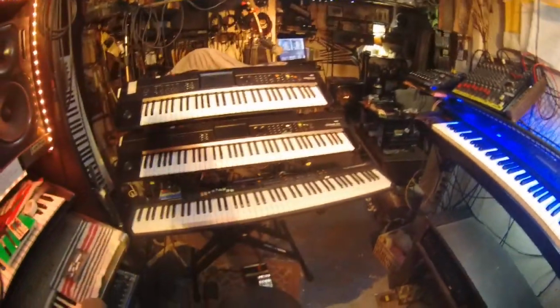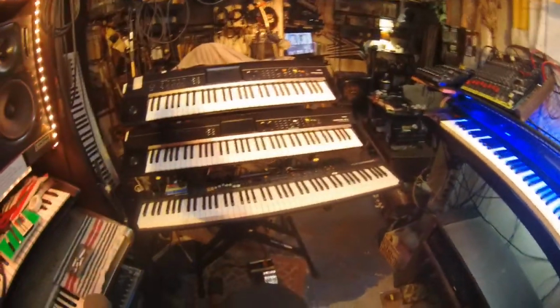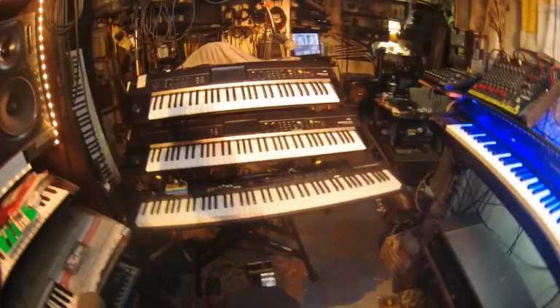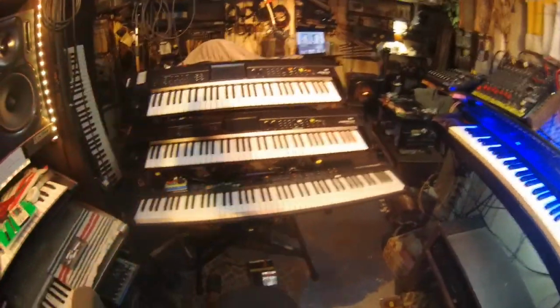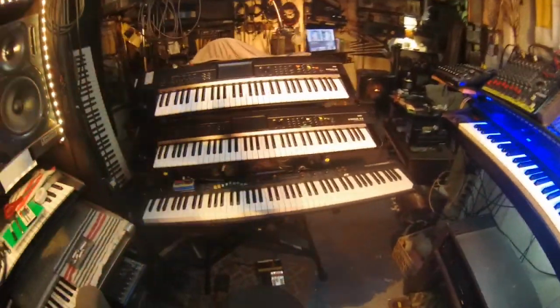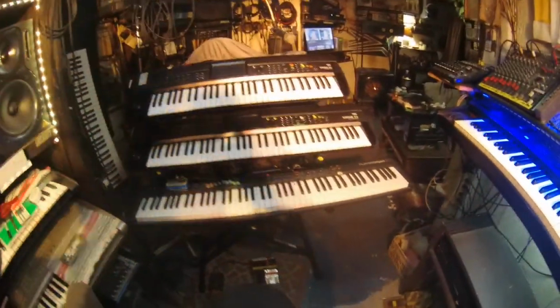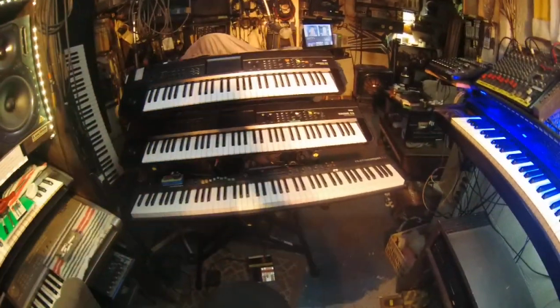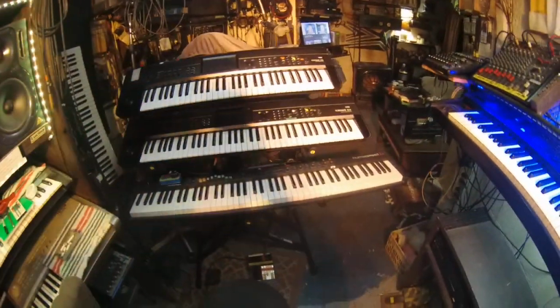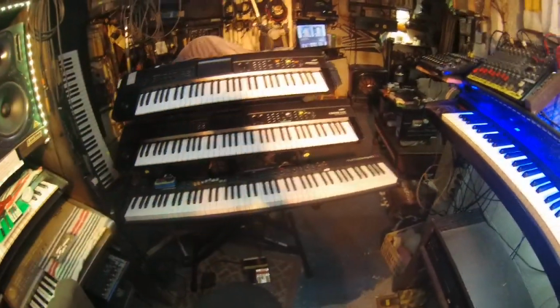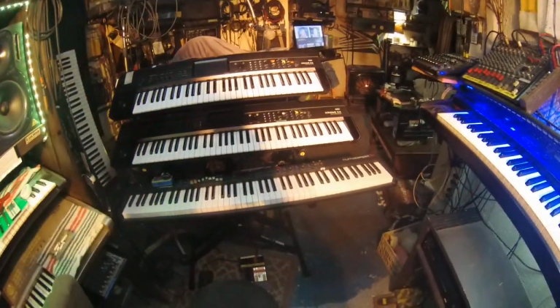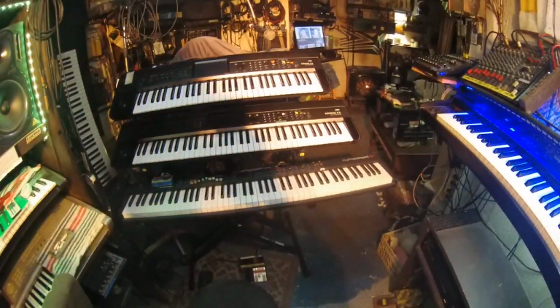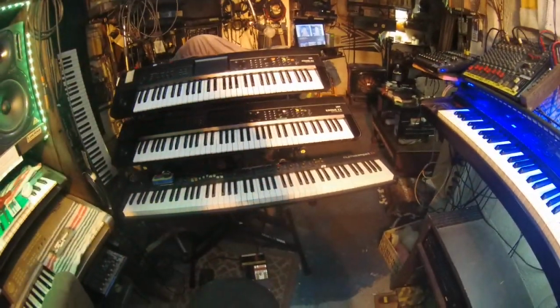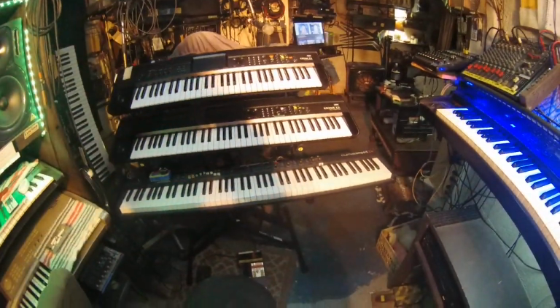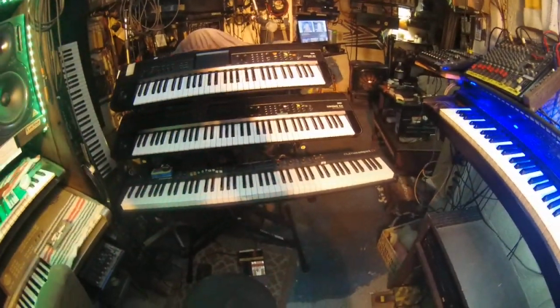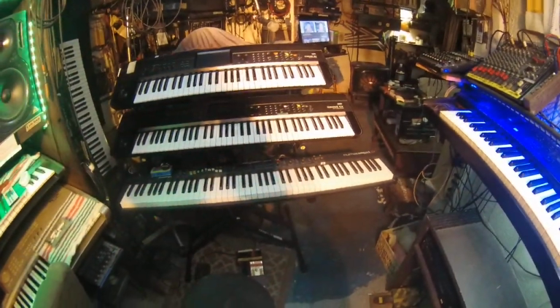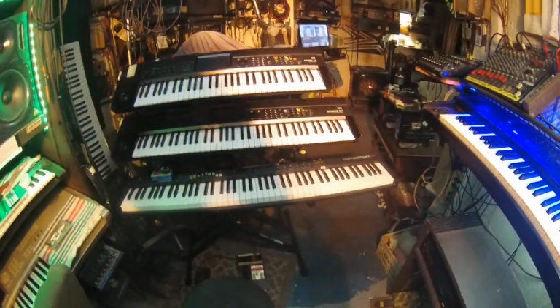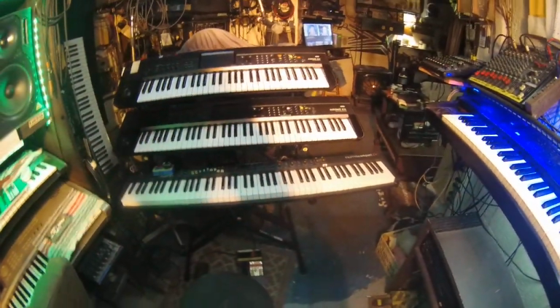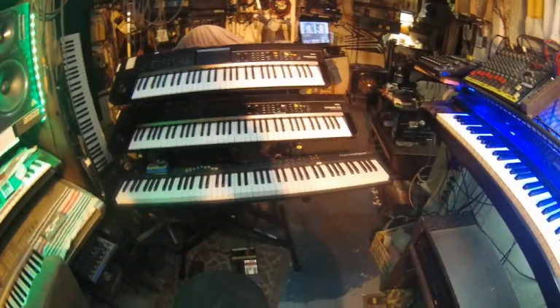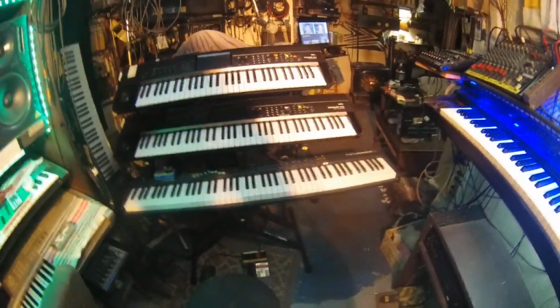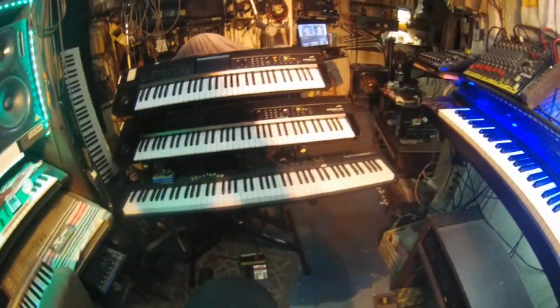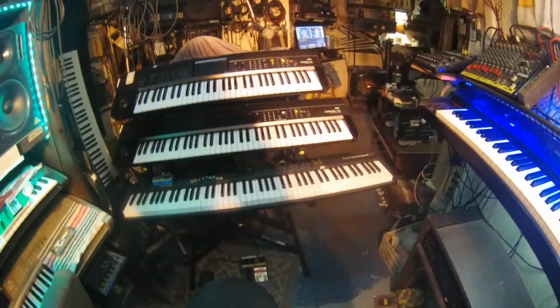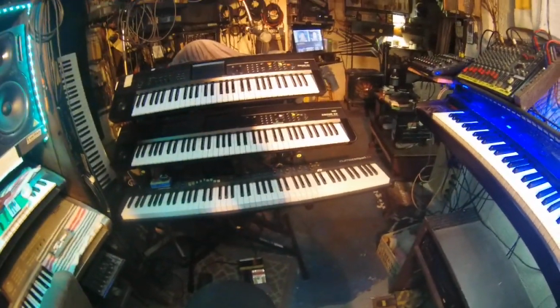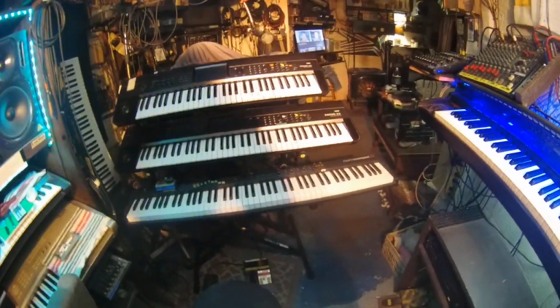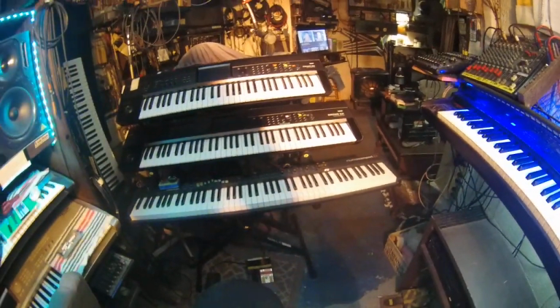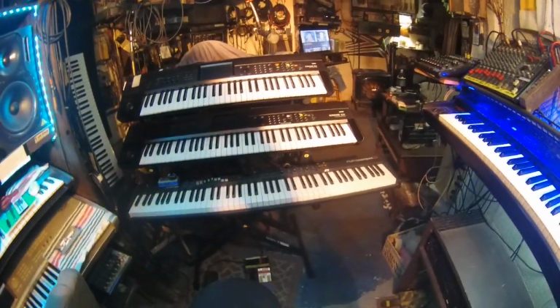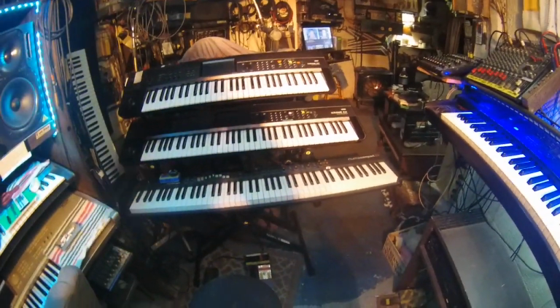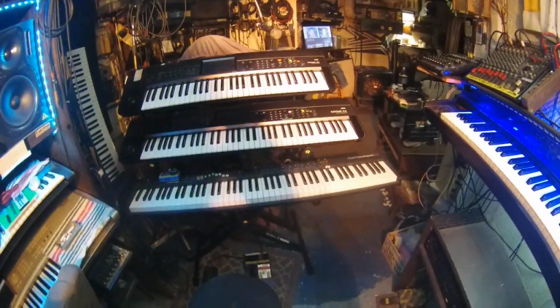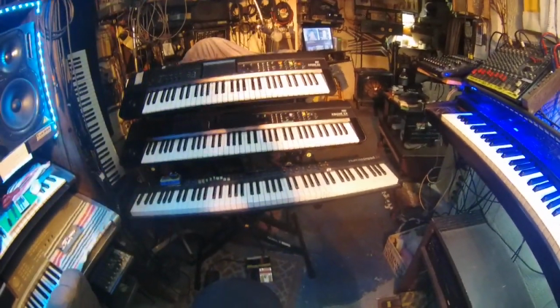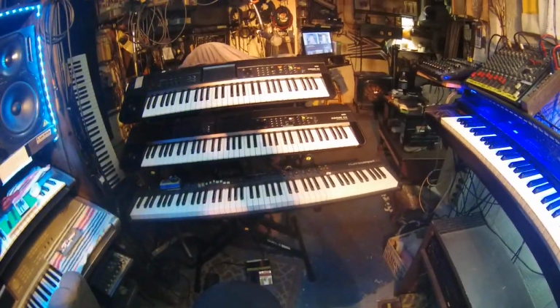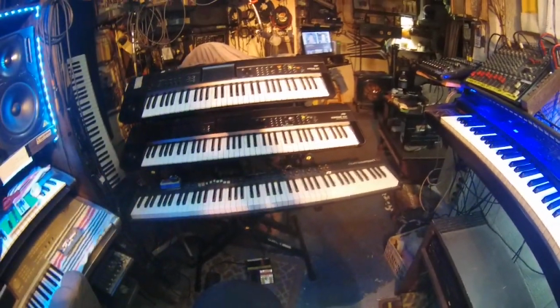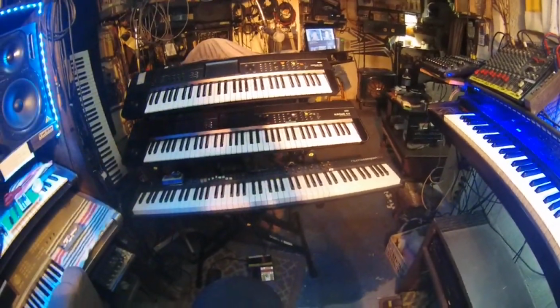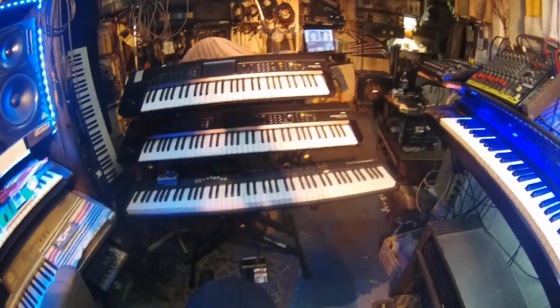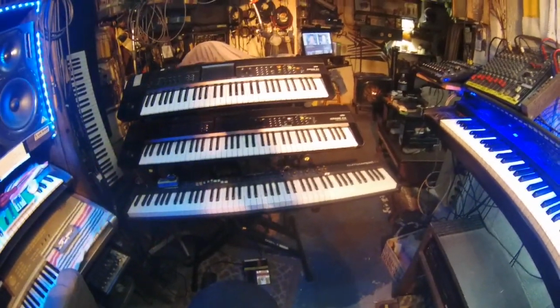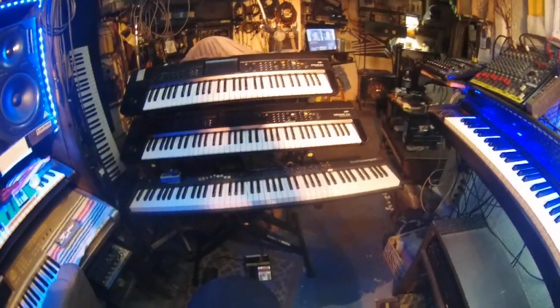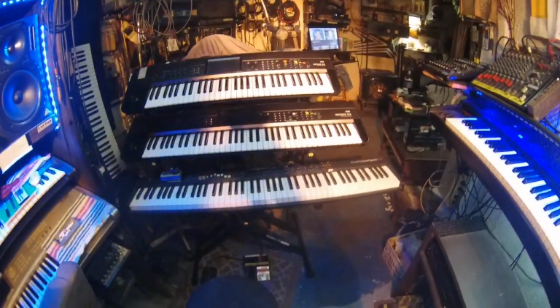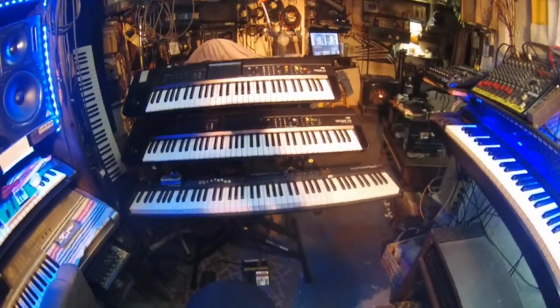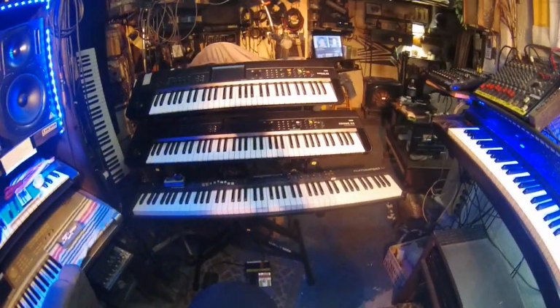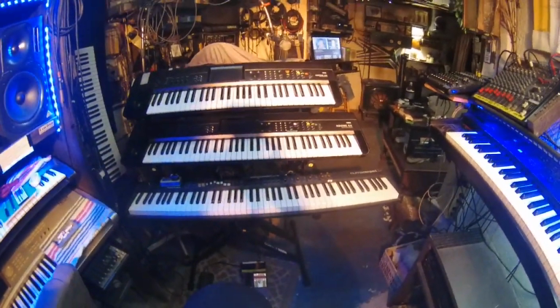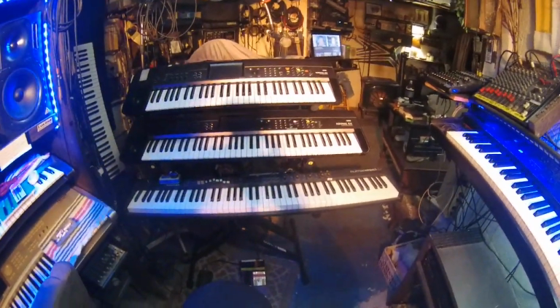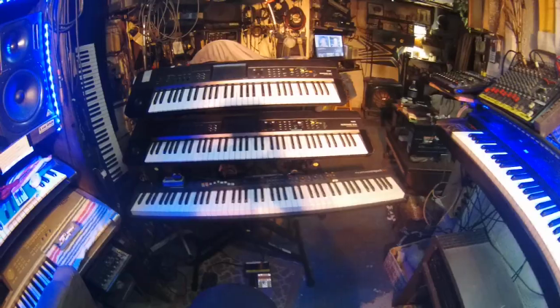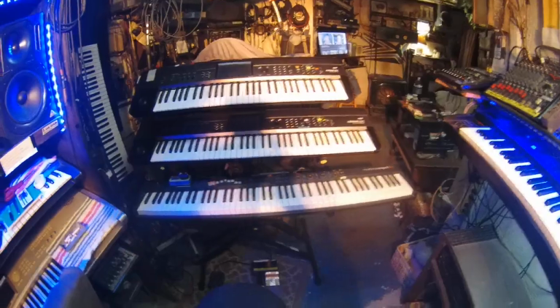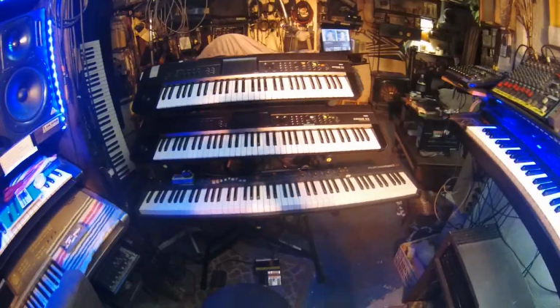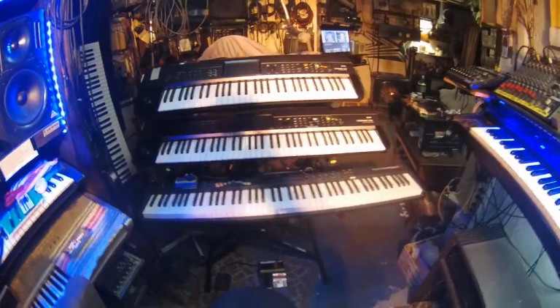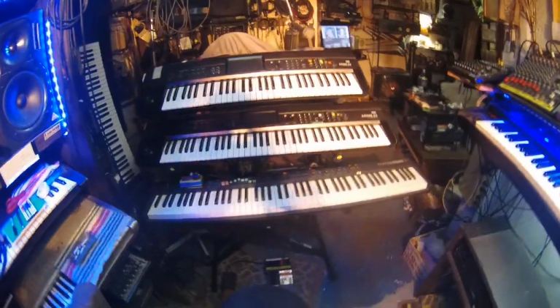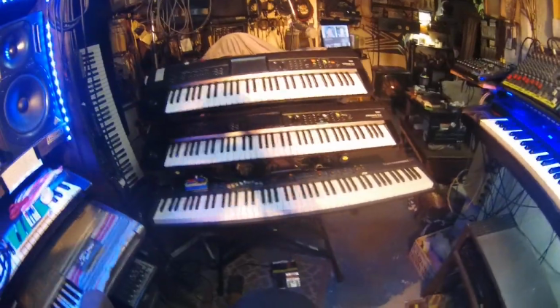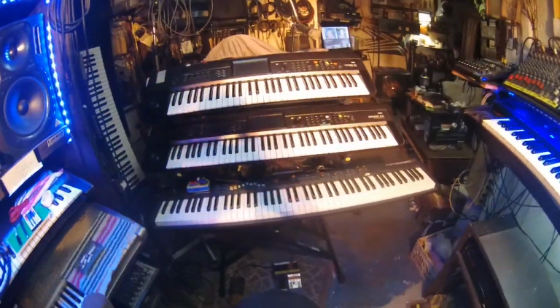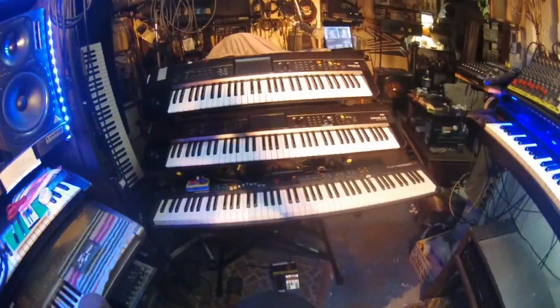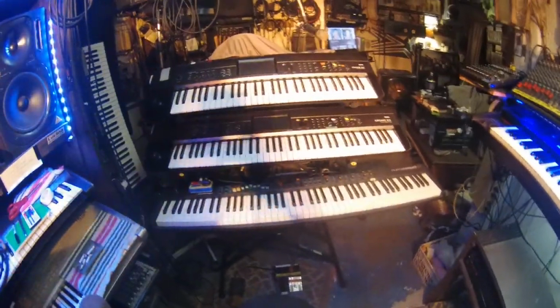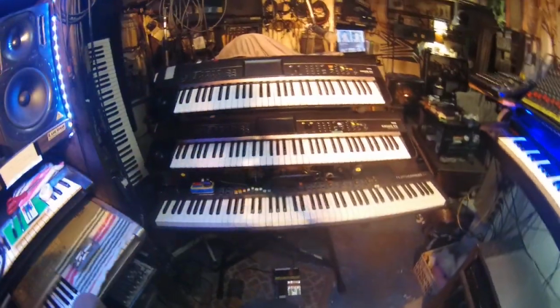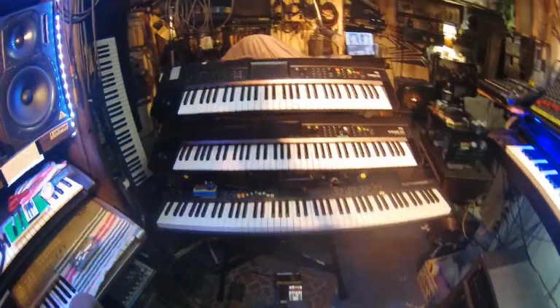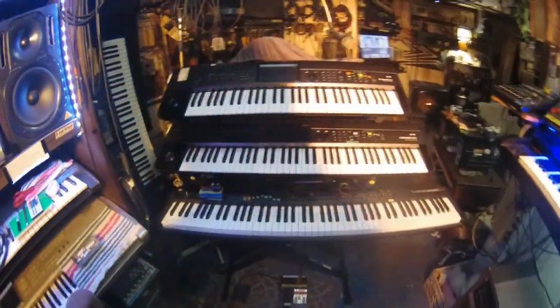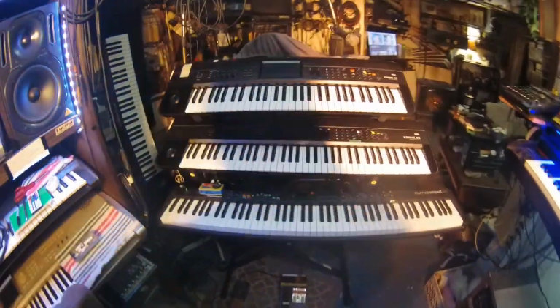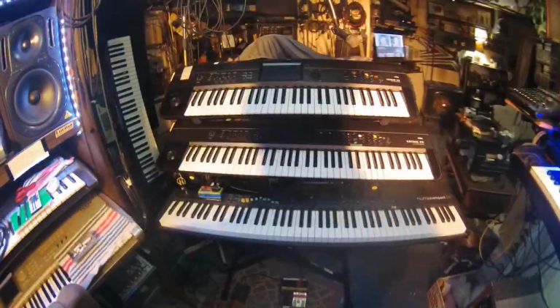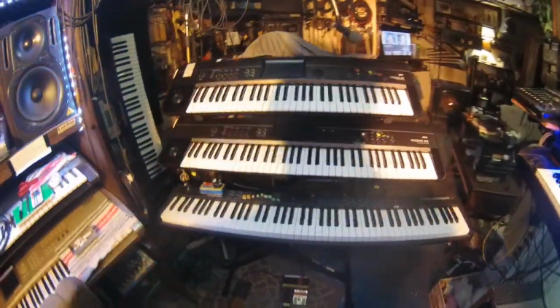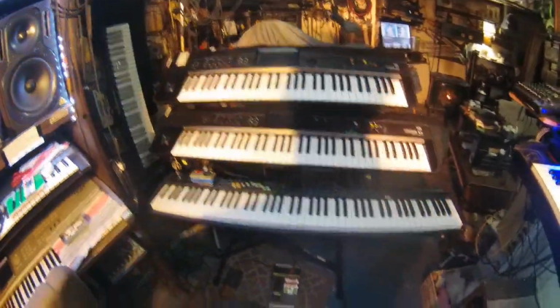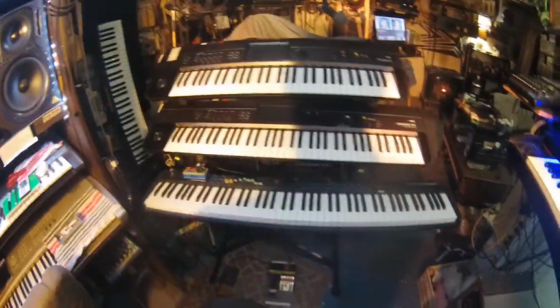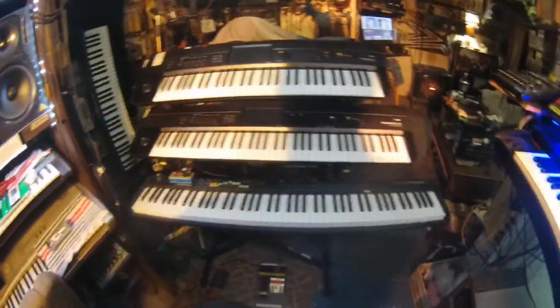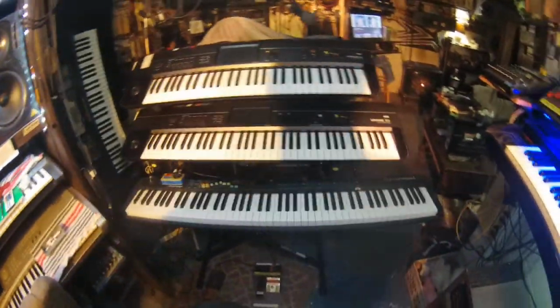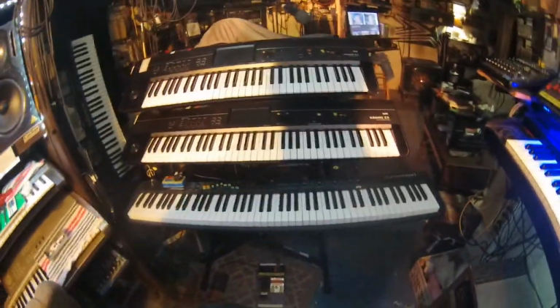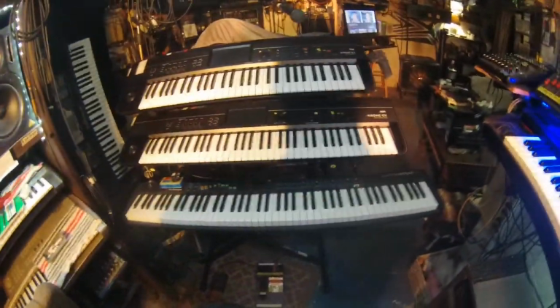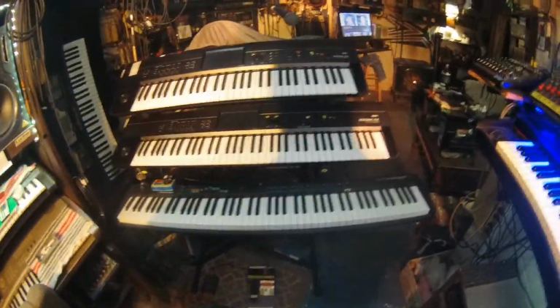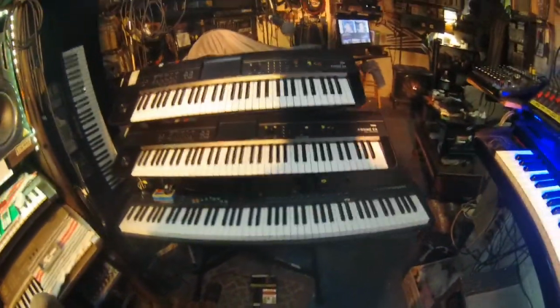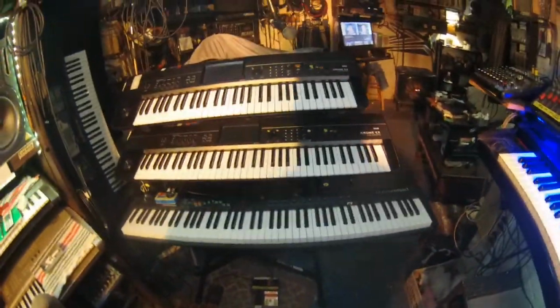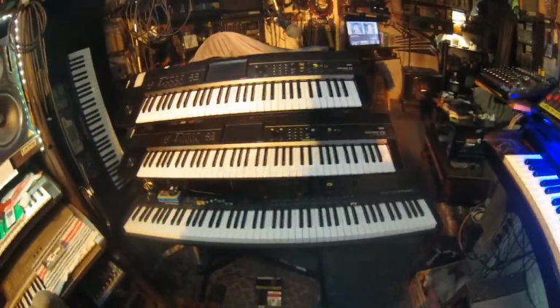Hey K-Rose, what do you say, what do you know? Today's episode is the new Quick Lock 3-Tier Stand.